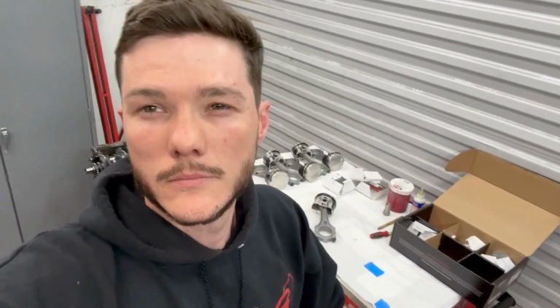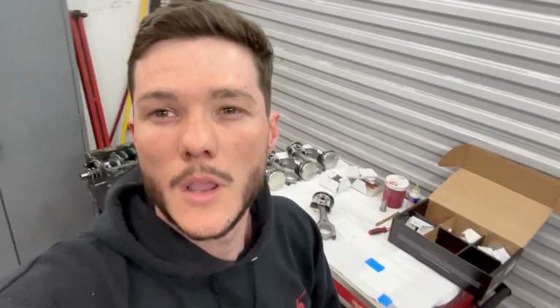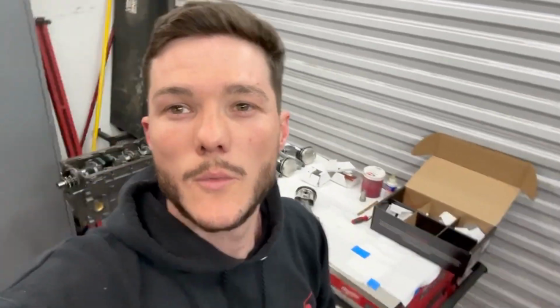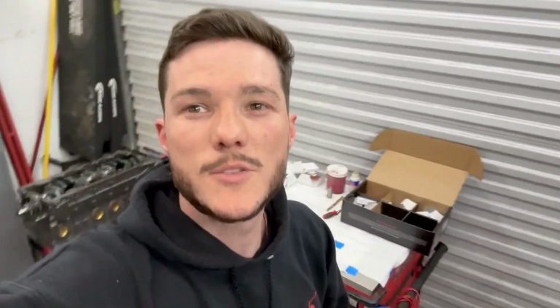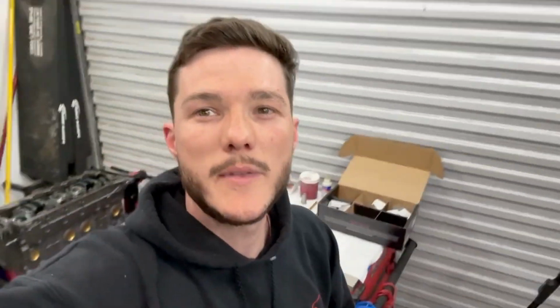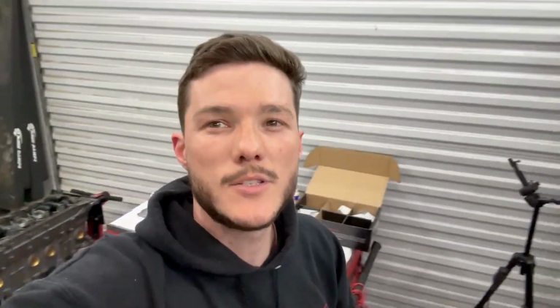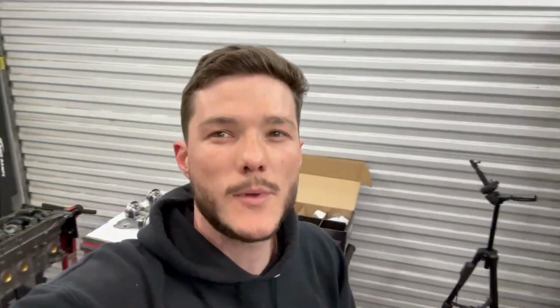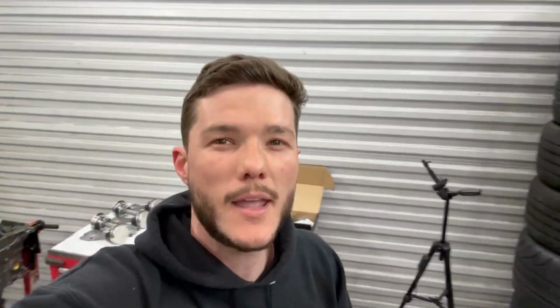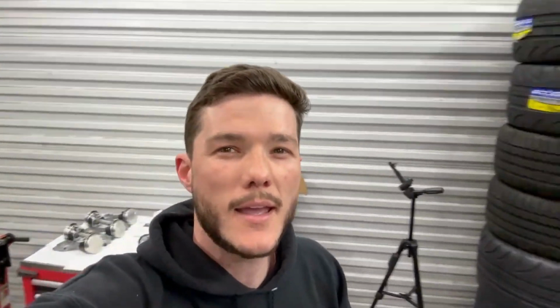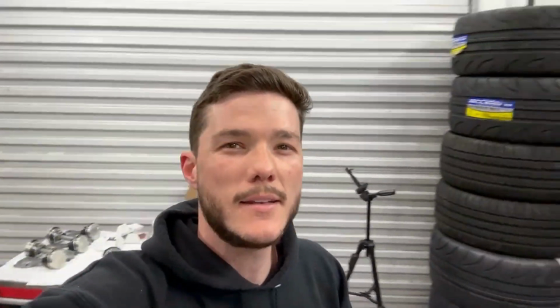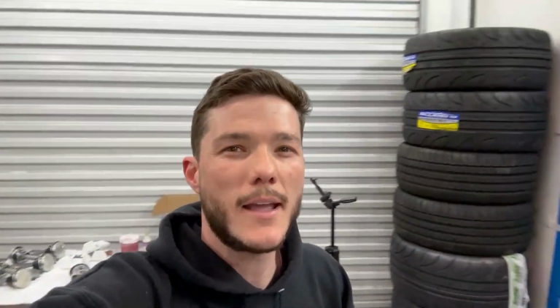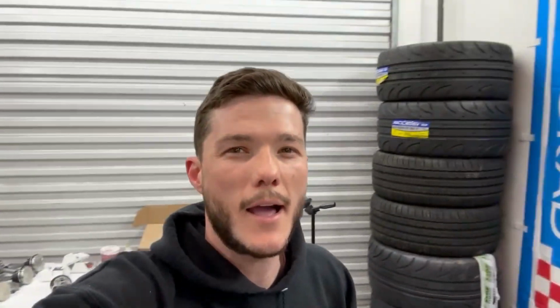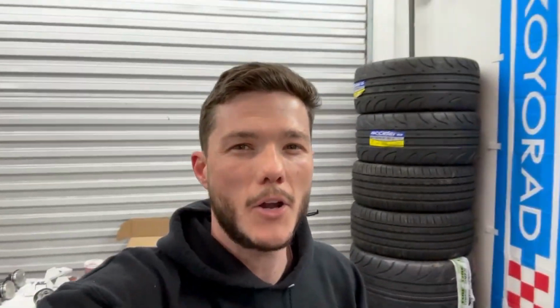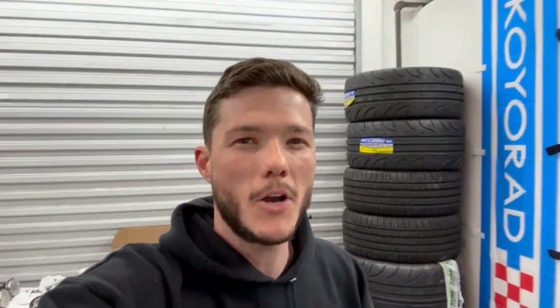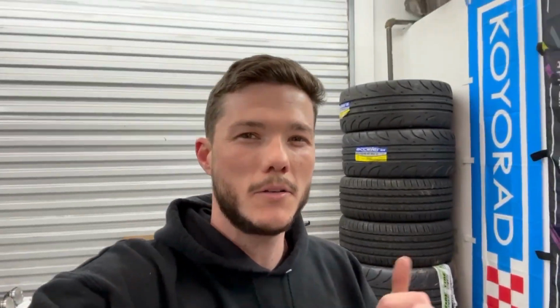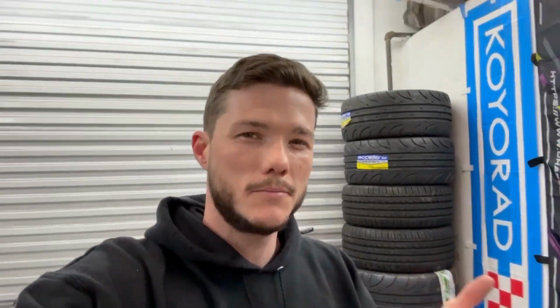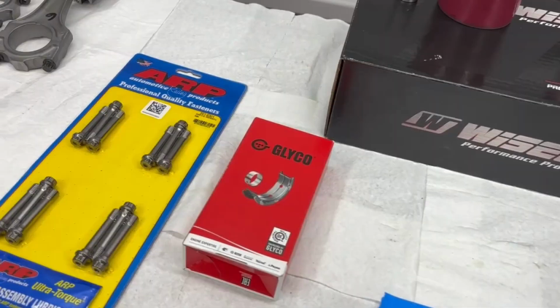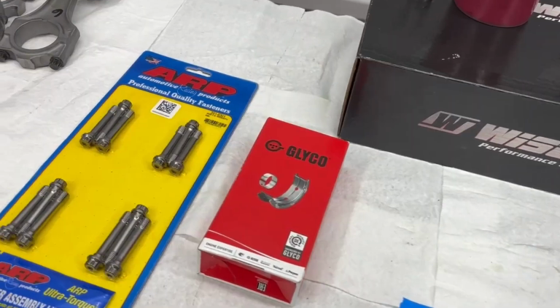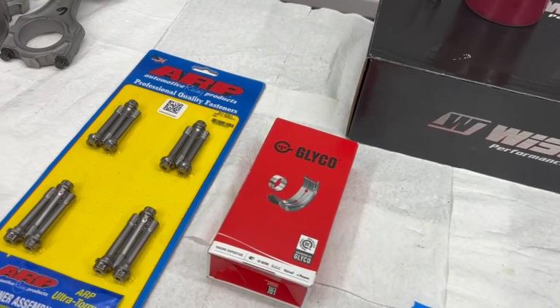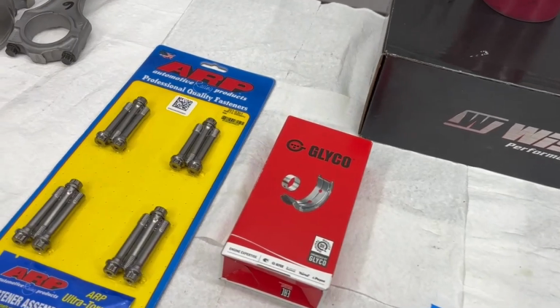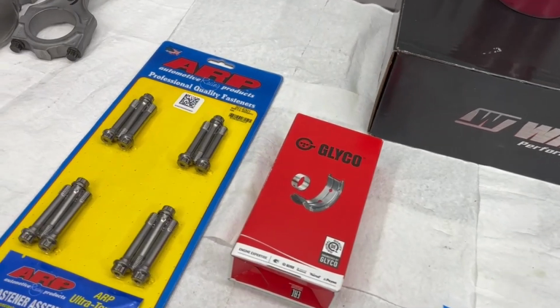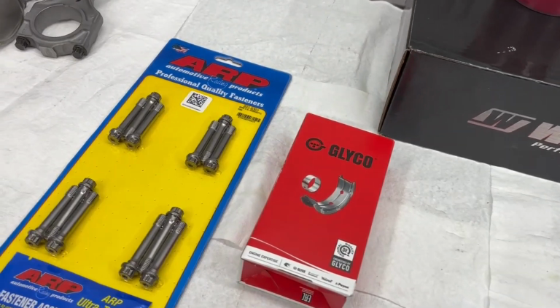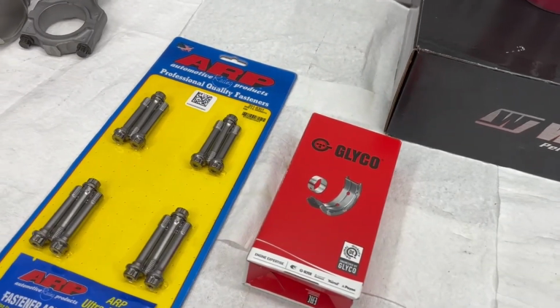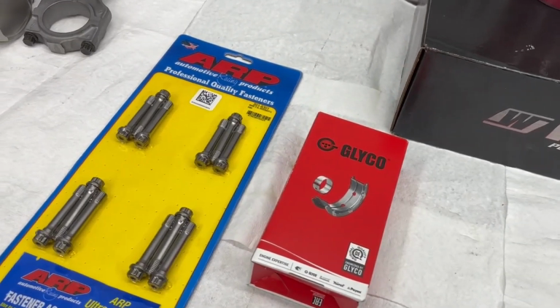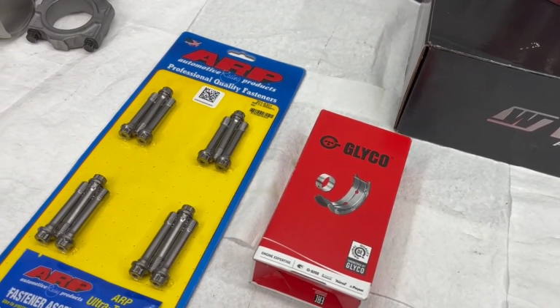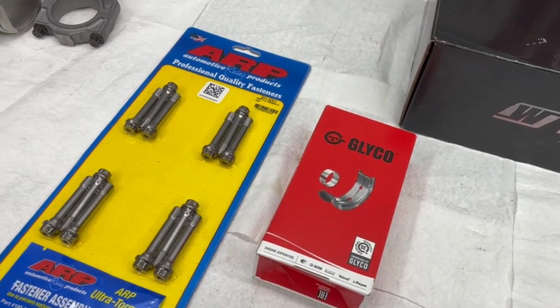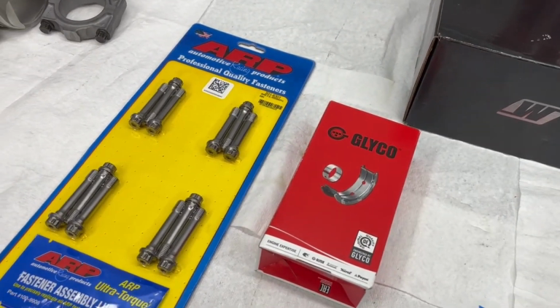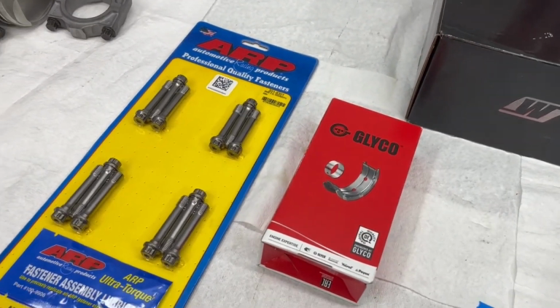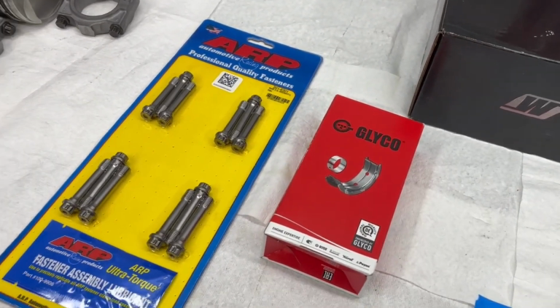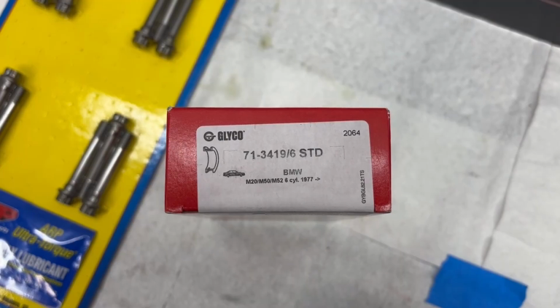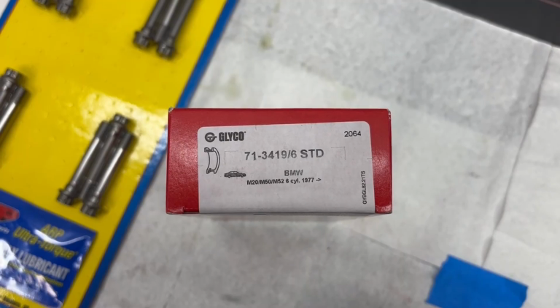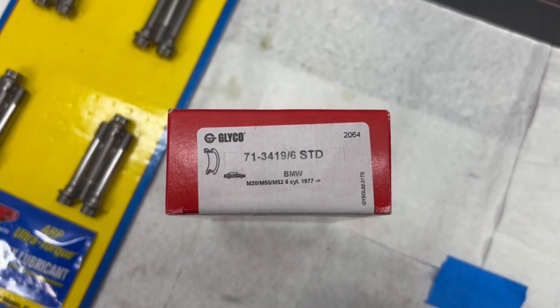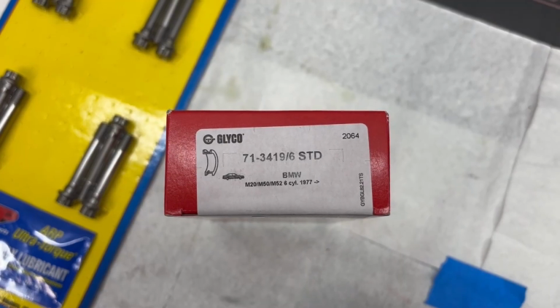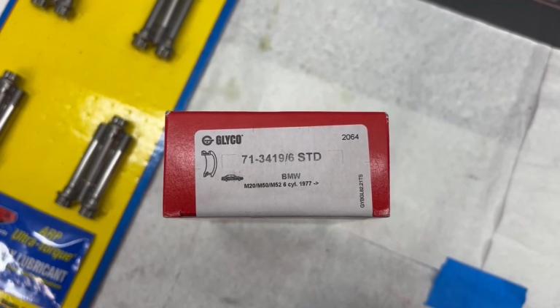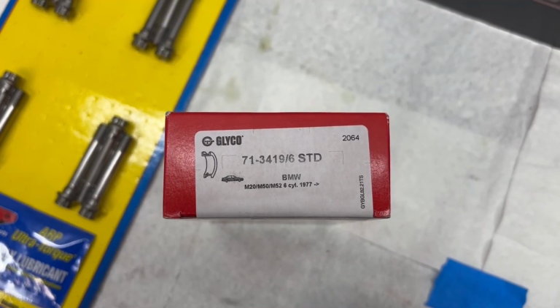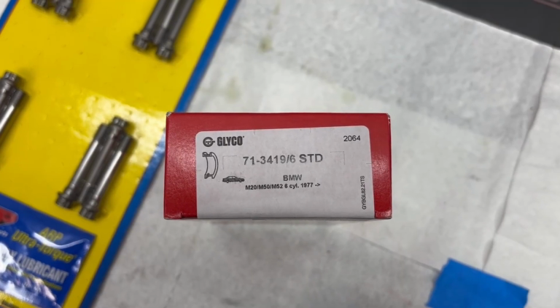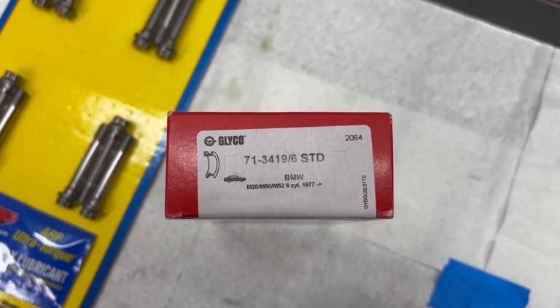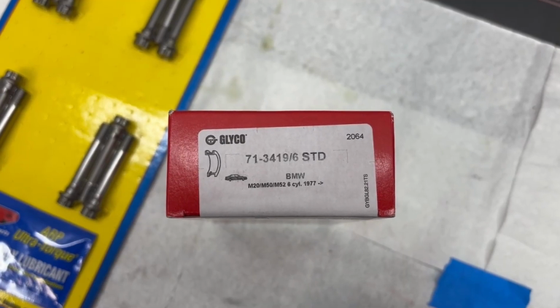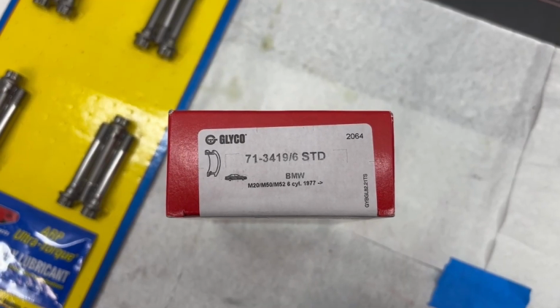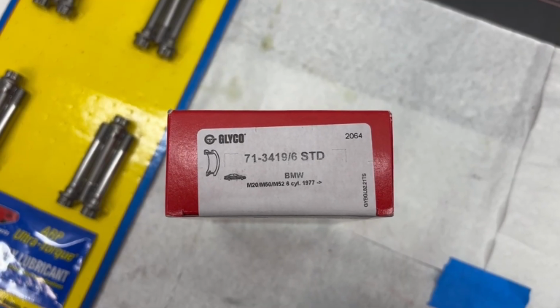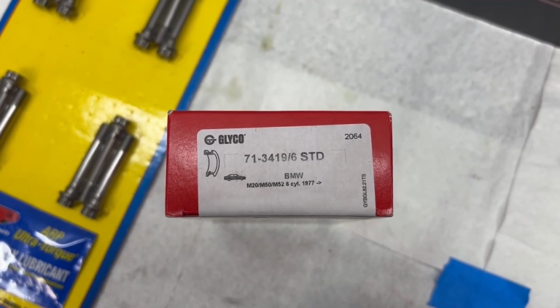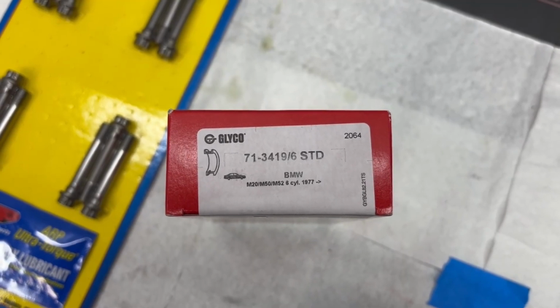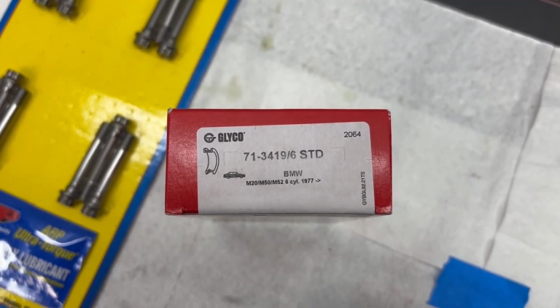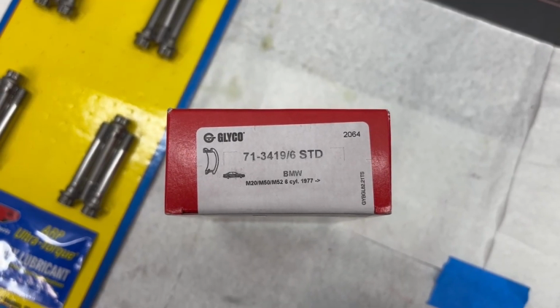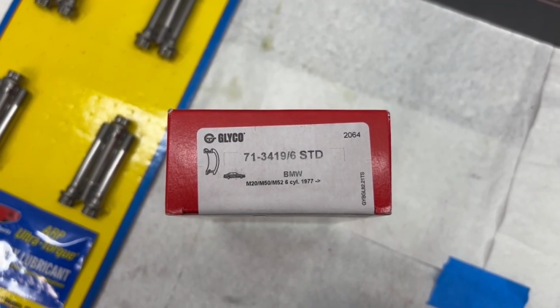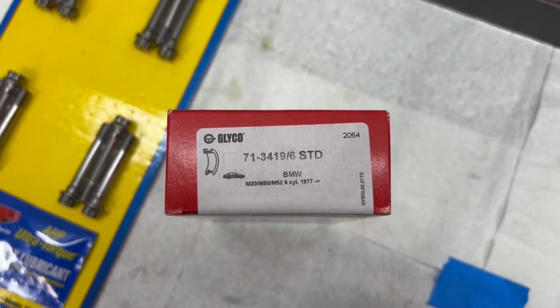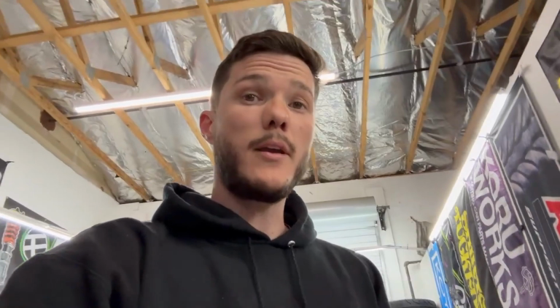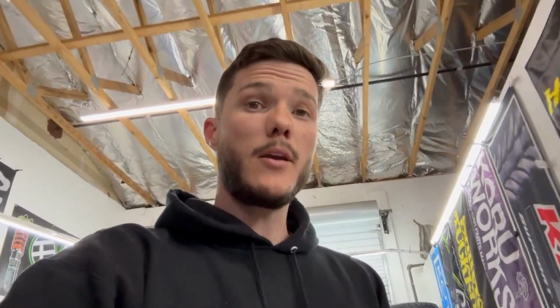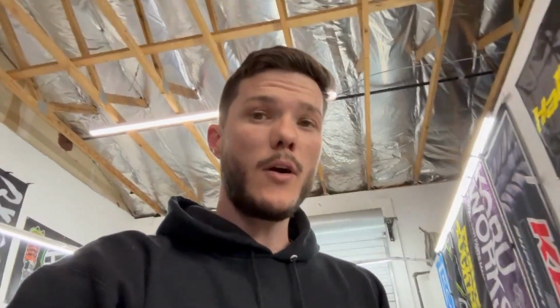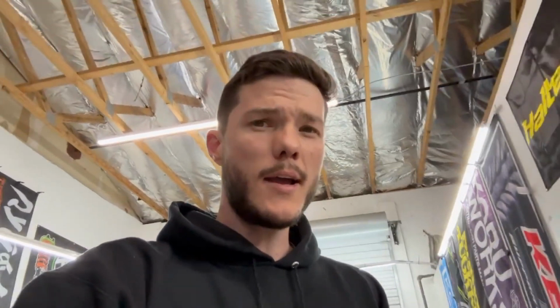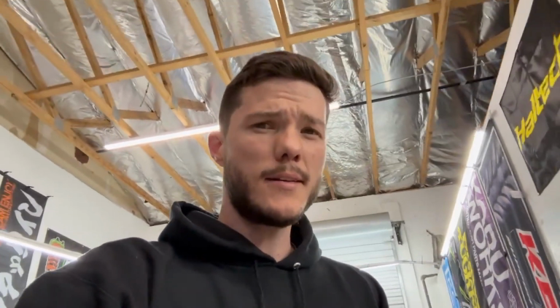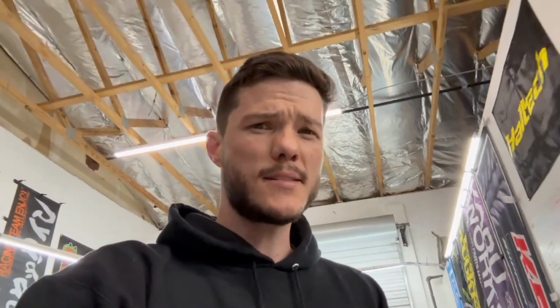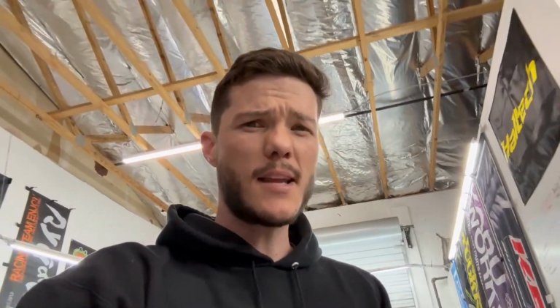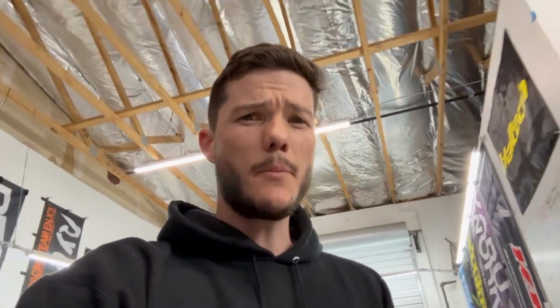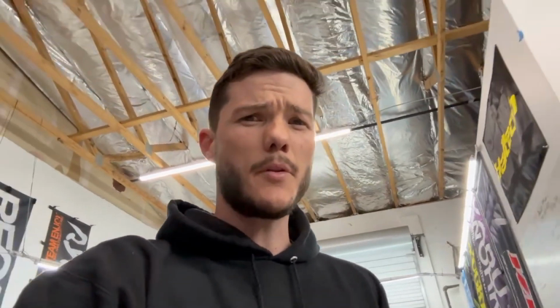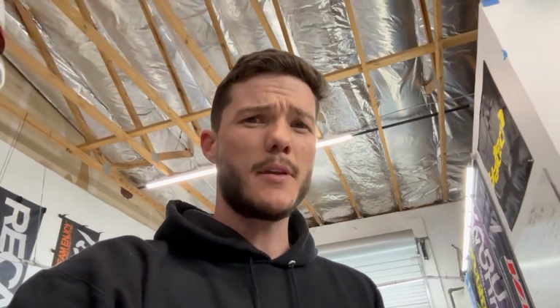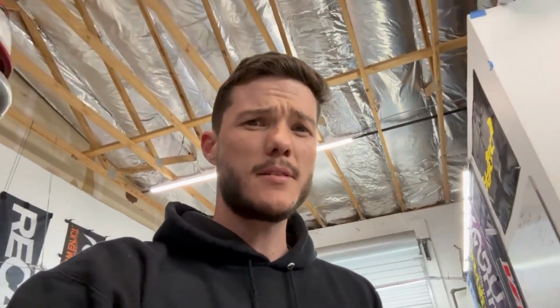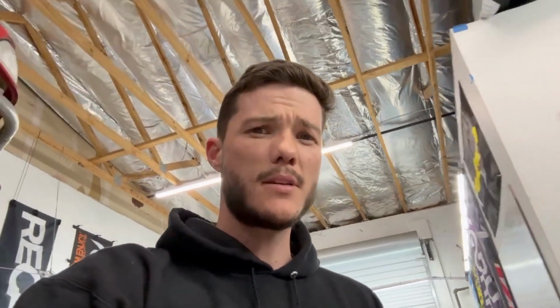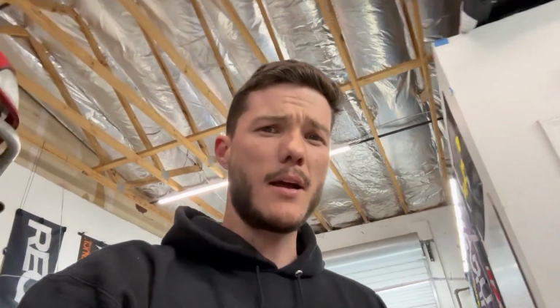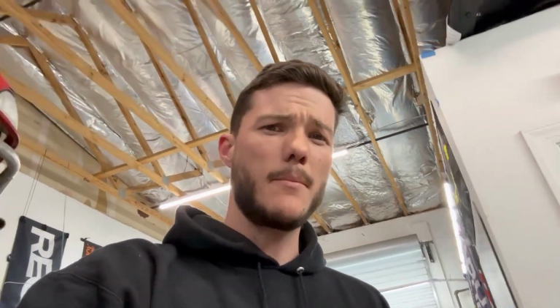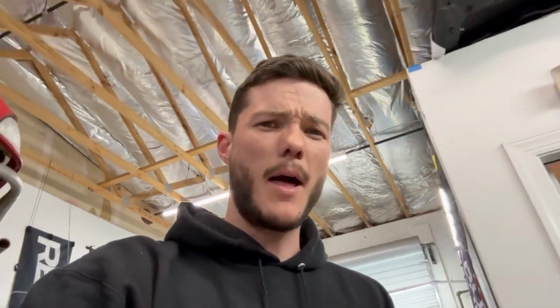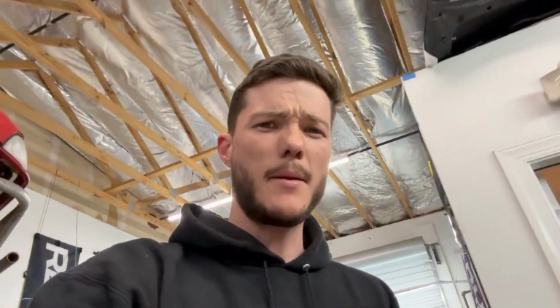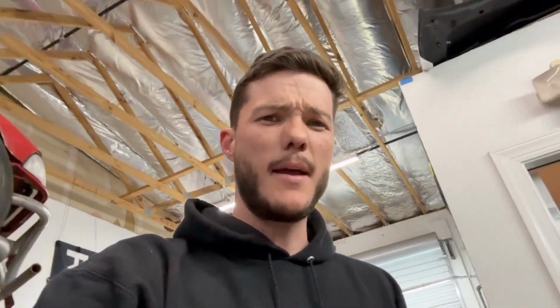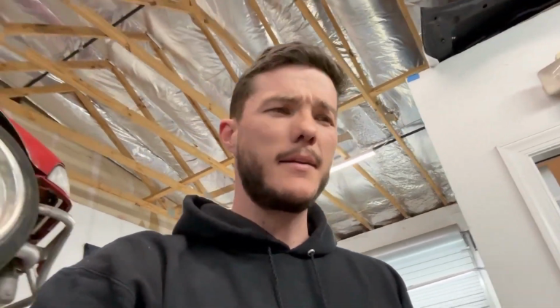Which means we can dig out our ARP rod bolts and we can dig out our bearings, and we can go ahead and assemble this bottom end.